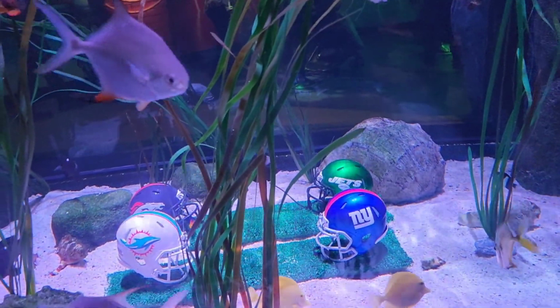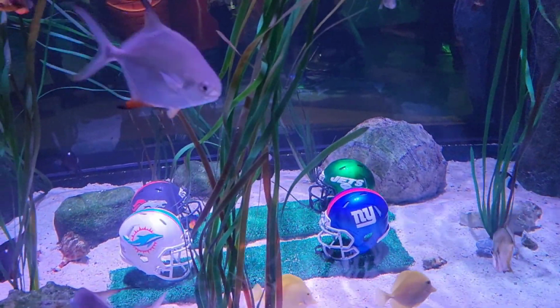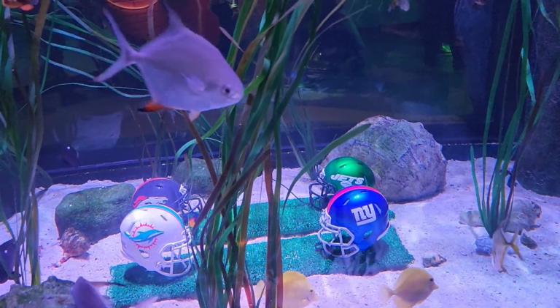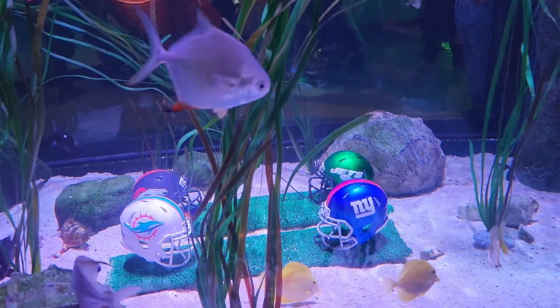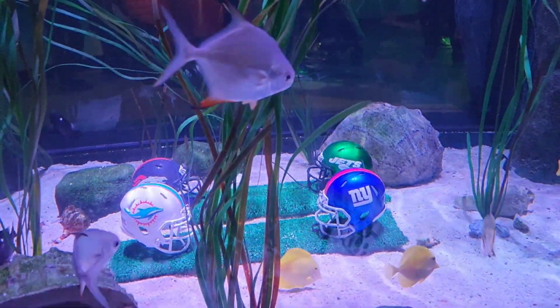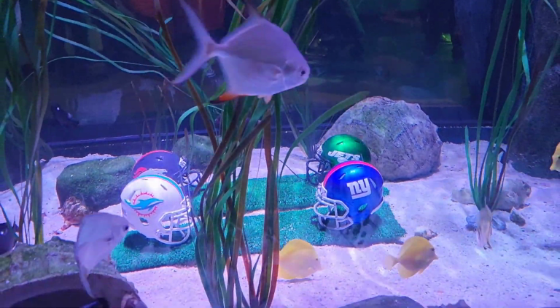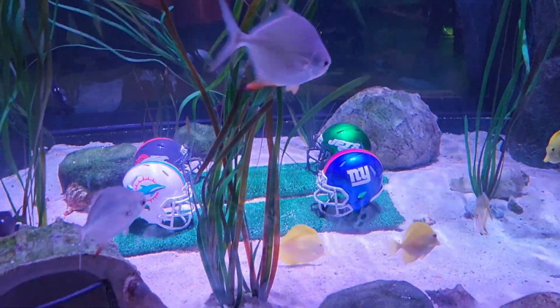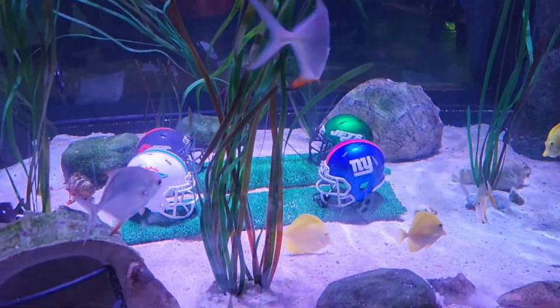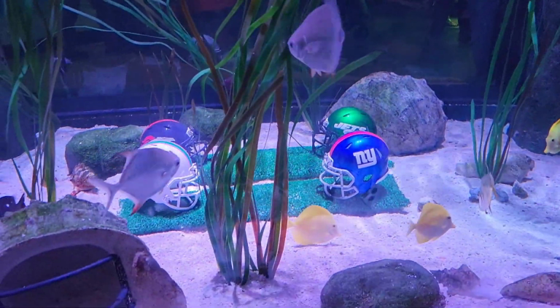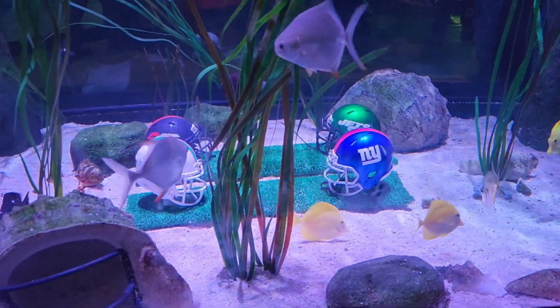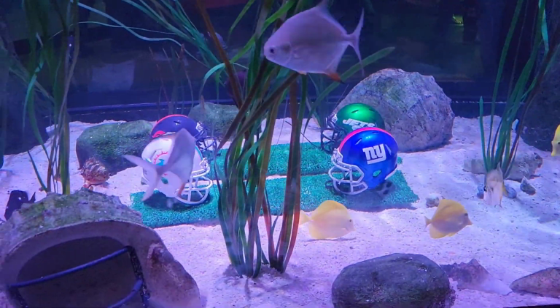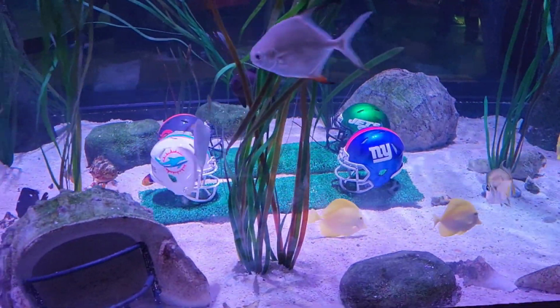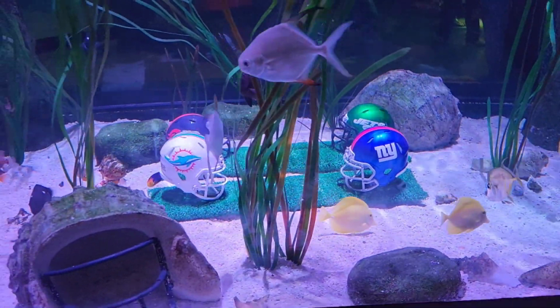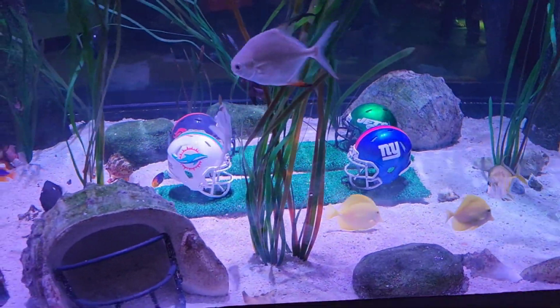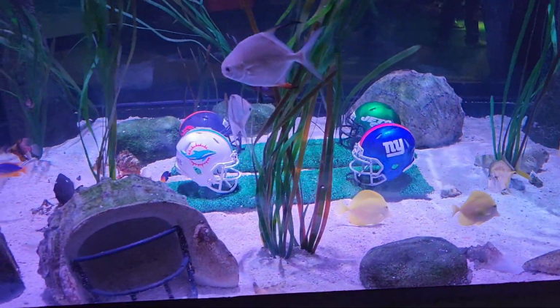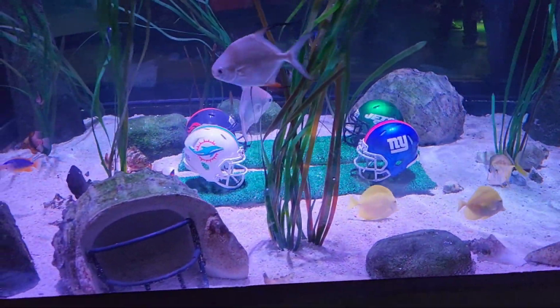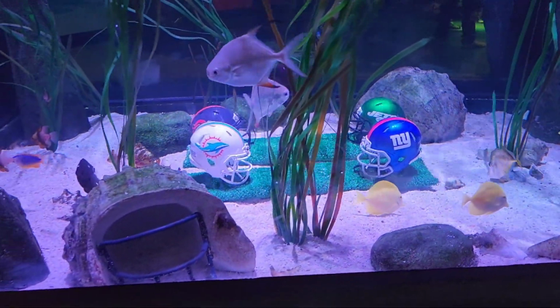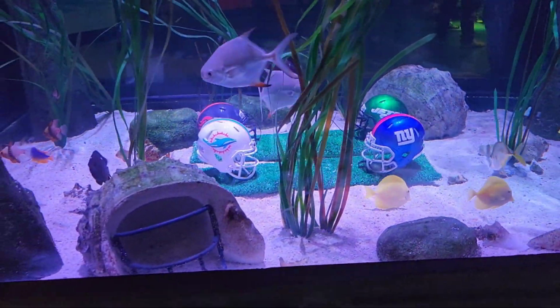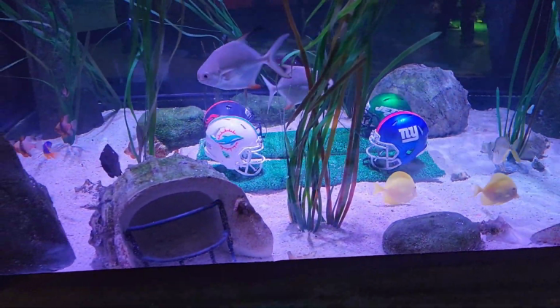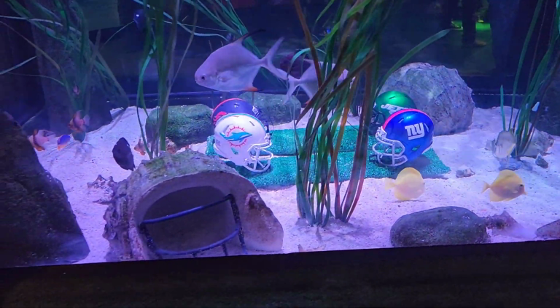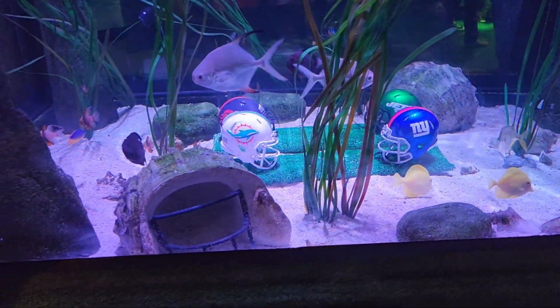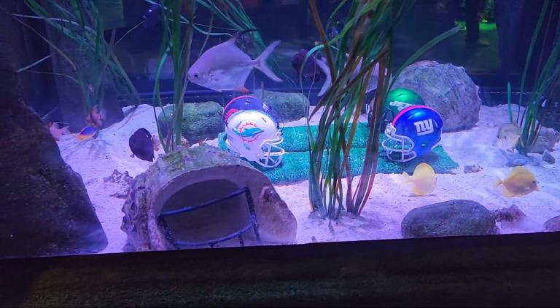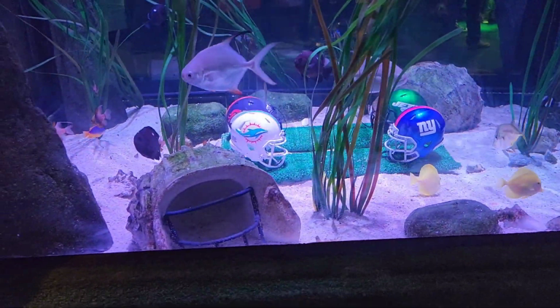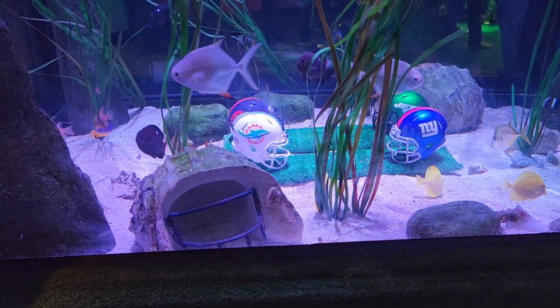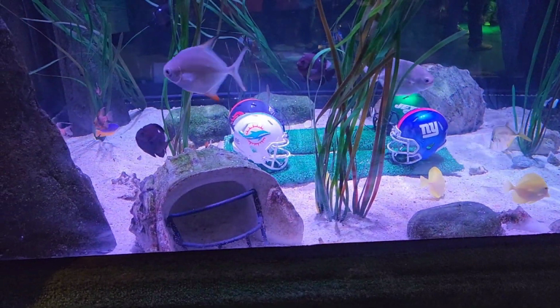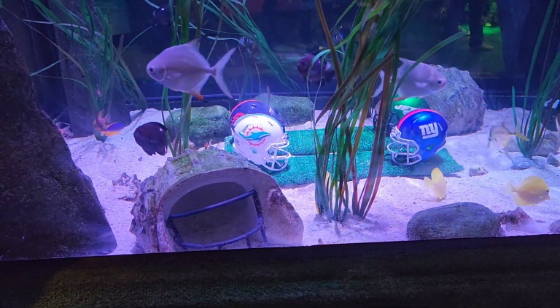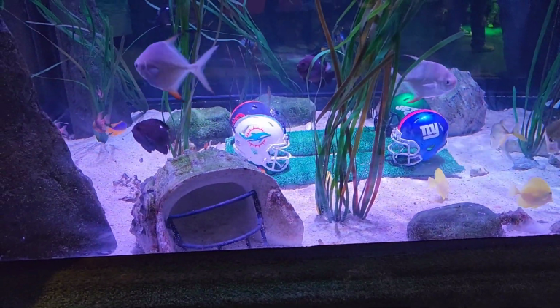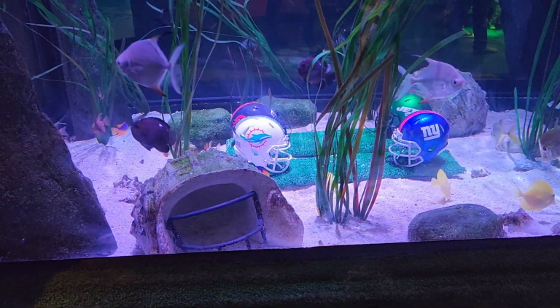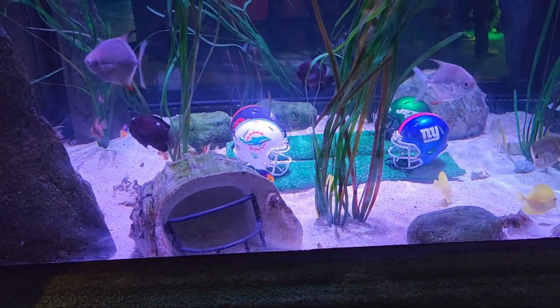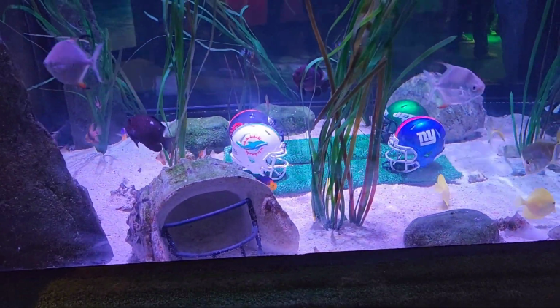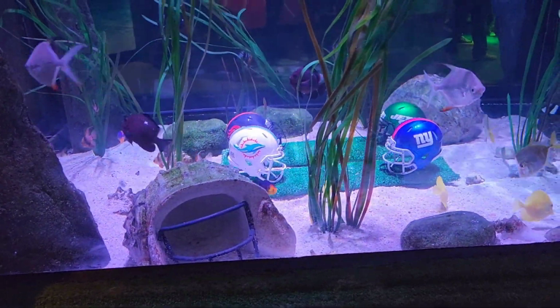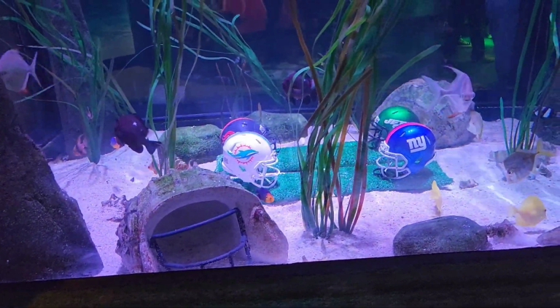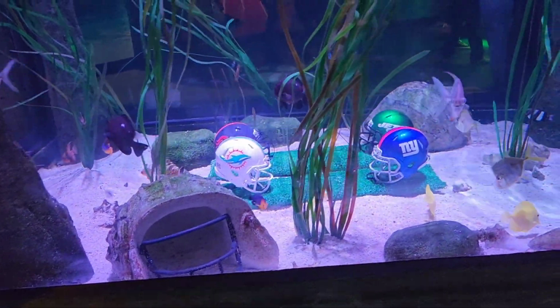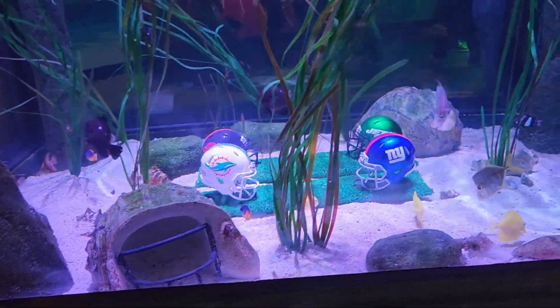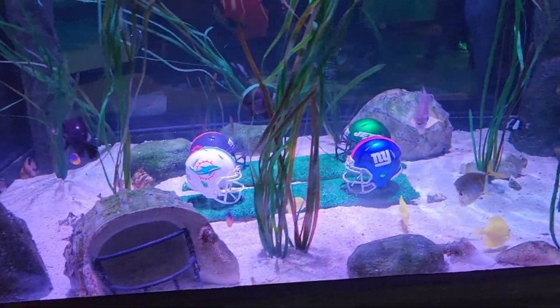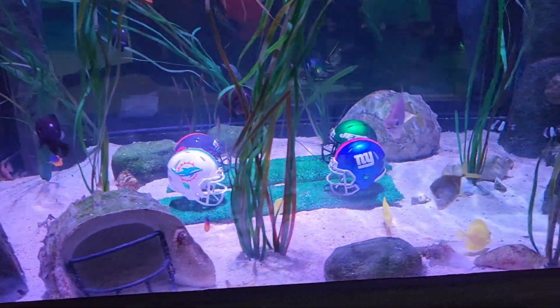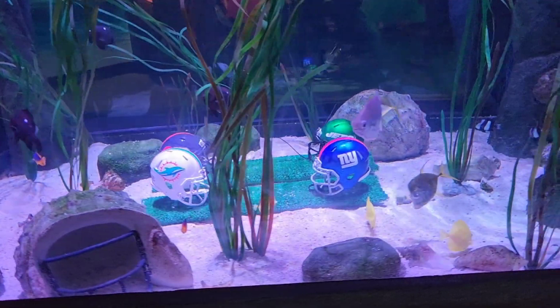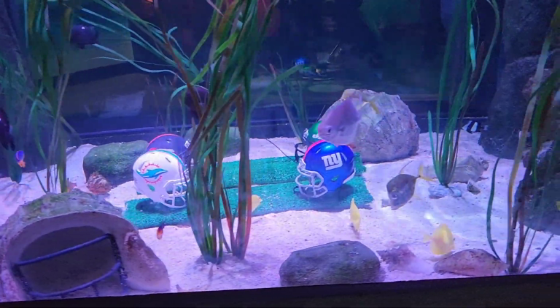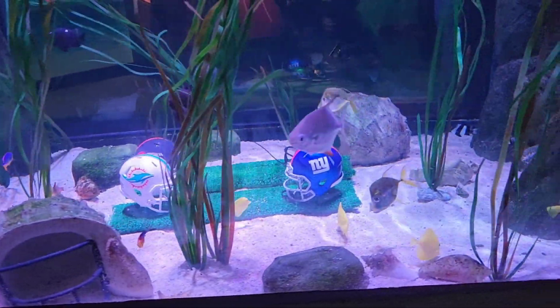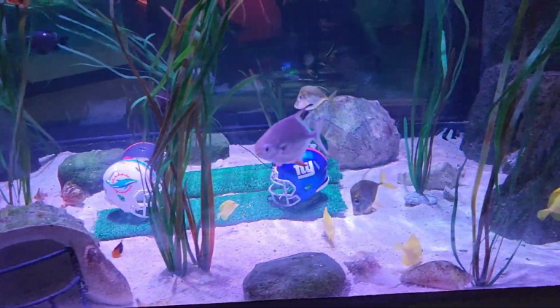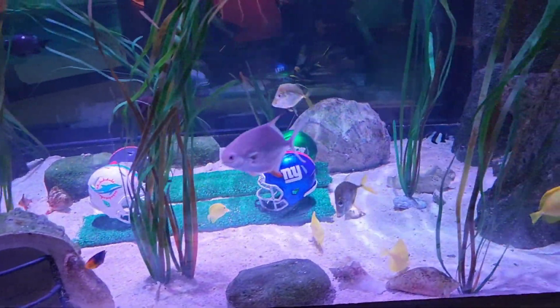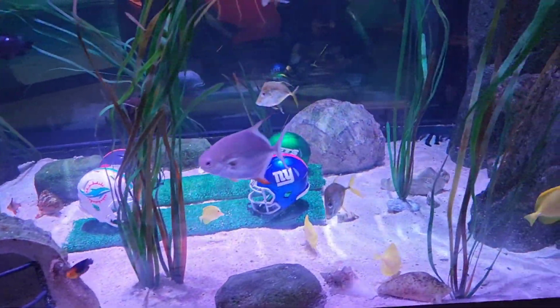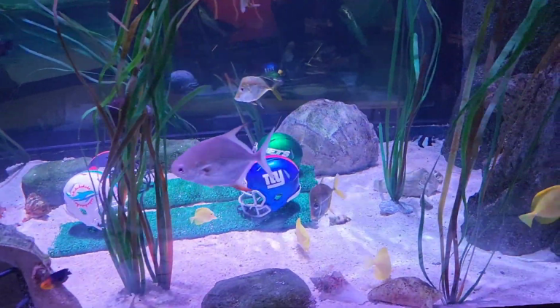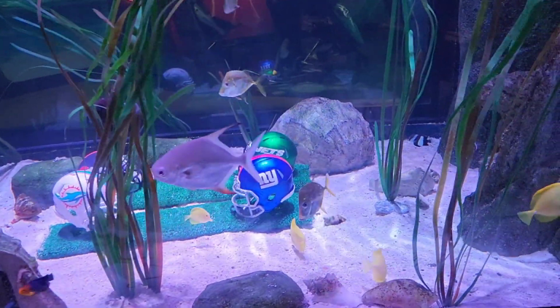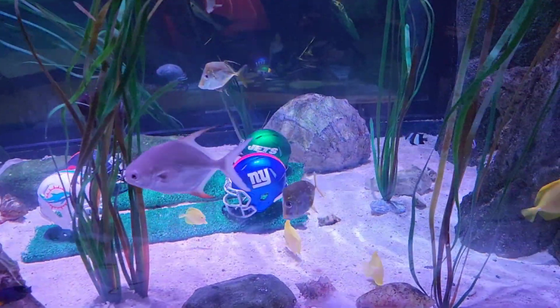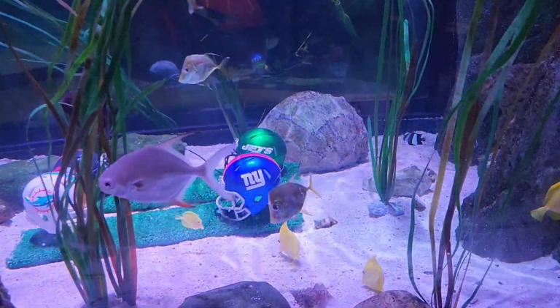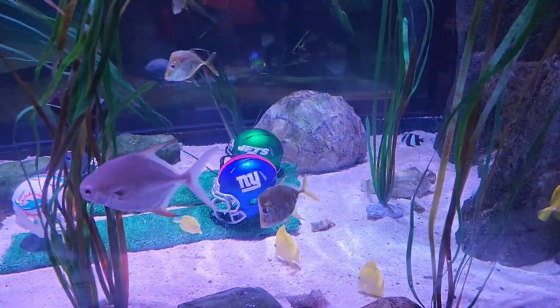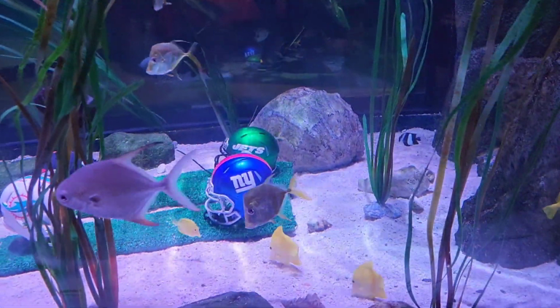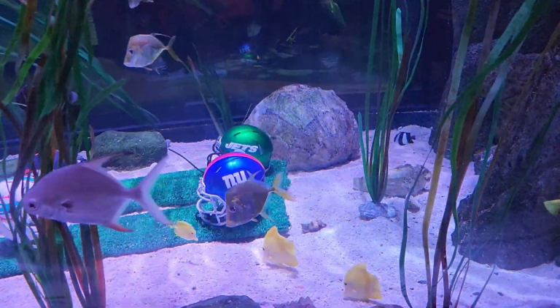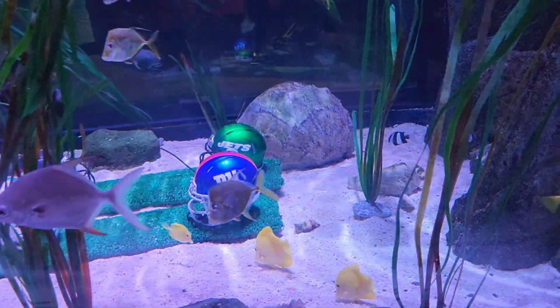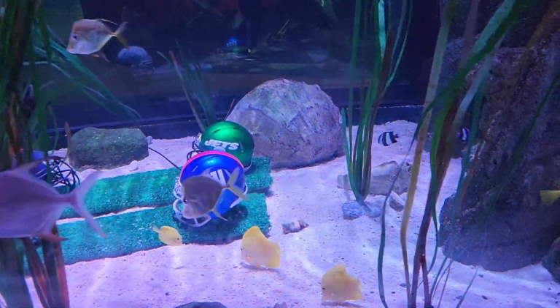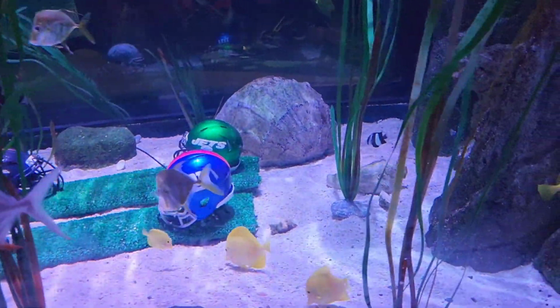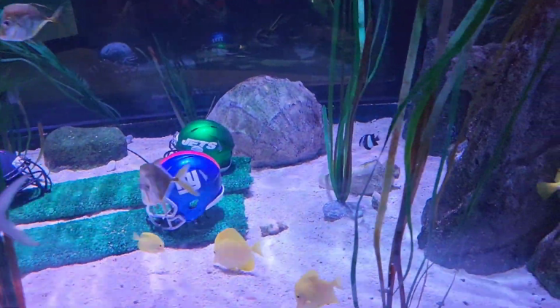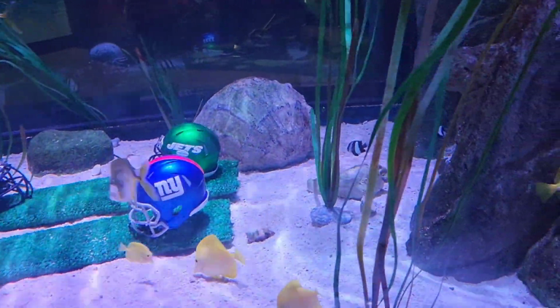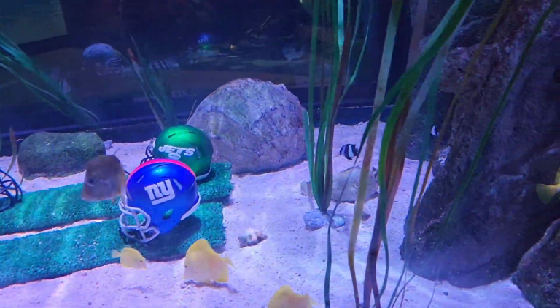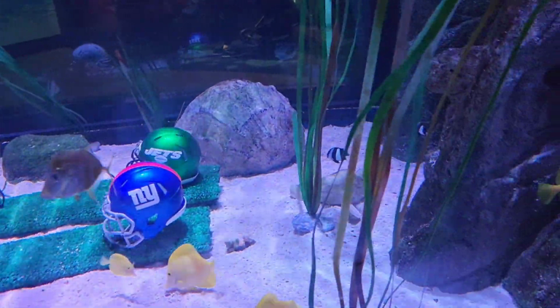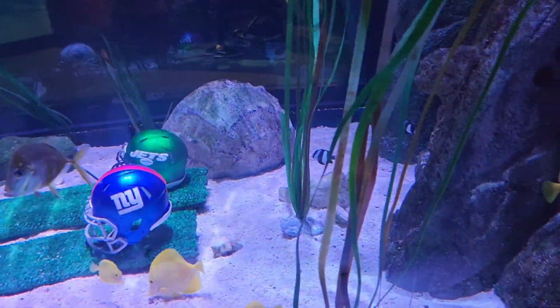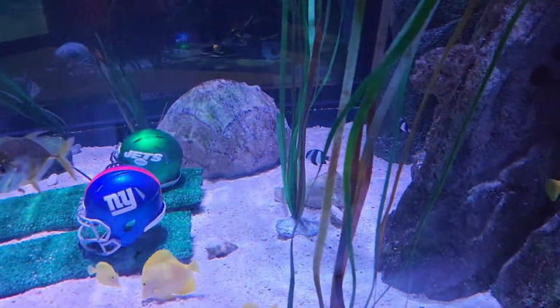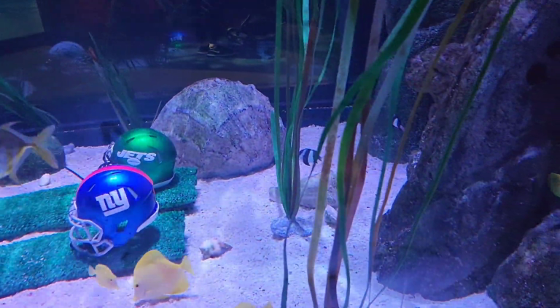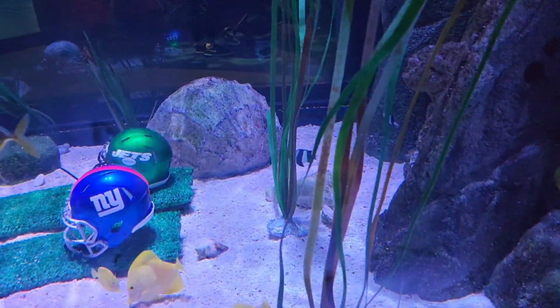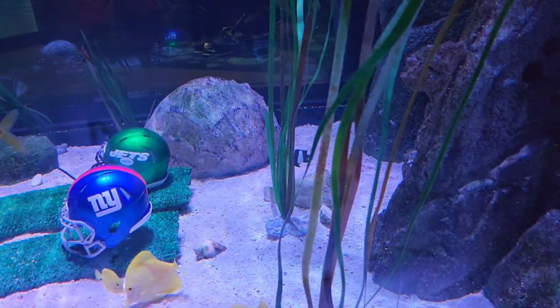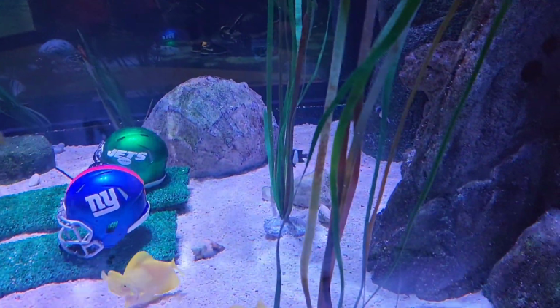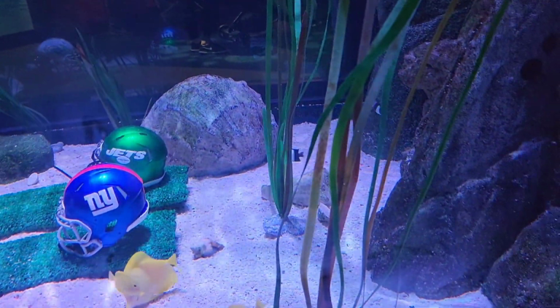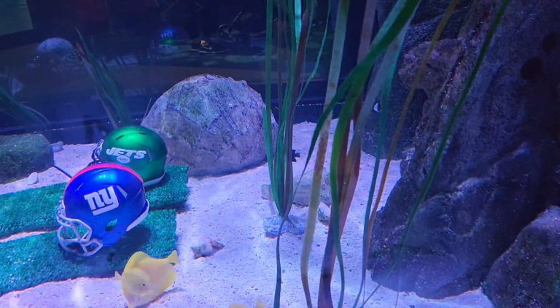That kind of reminds me of the Jeddah airport when we went over there — they had a huge aquarium over there too.